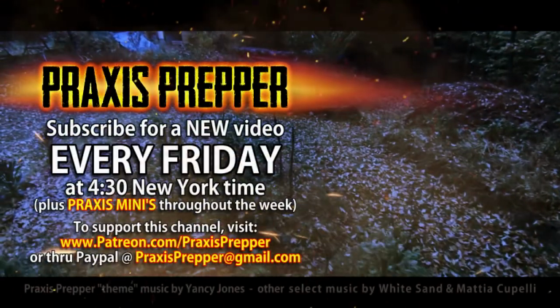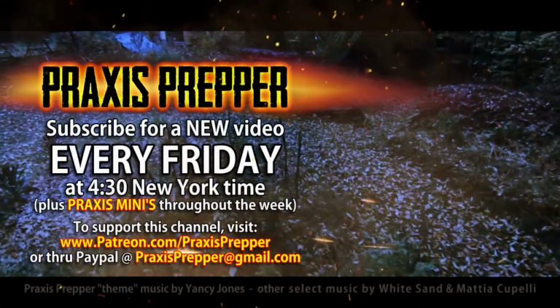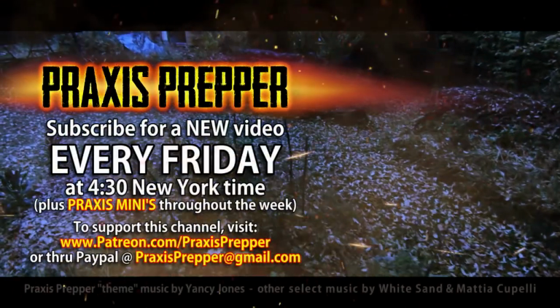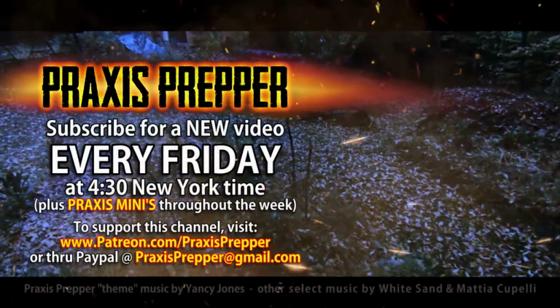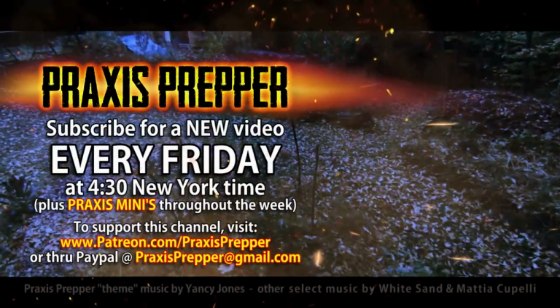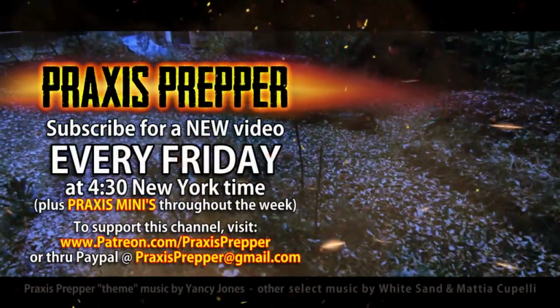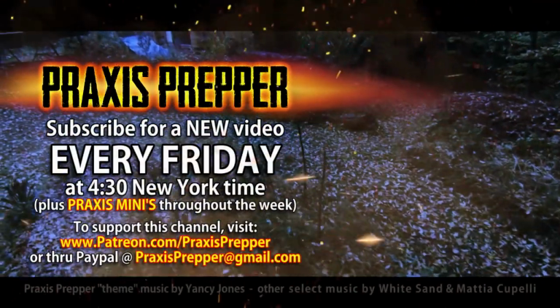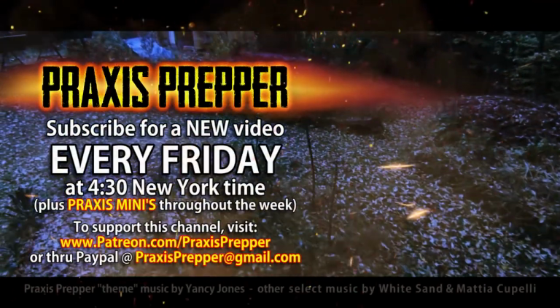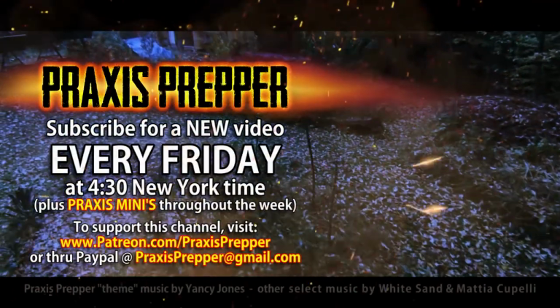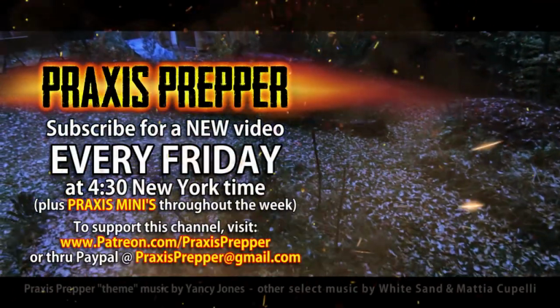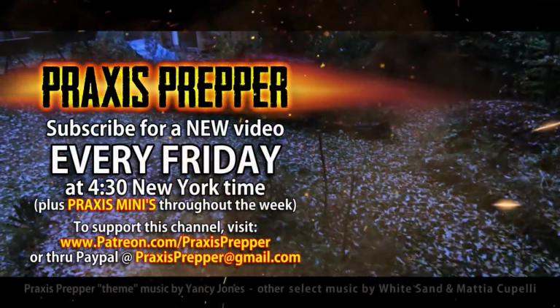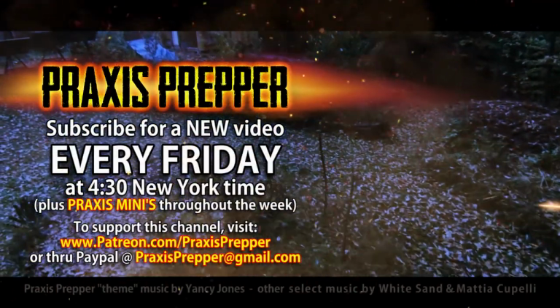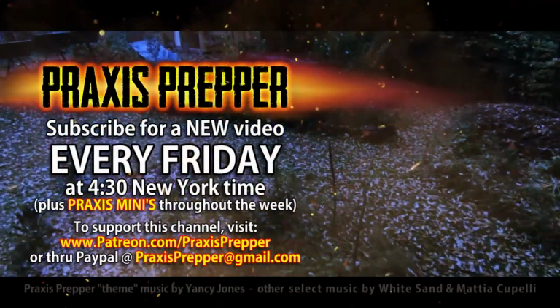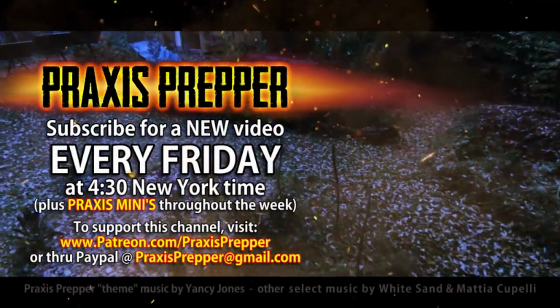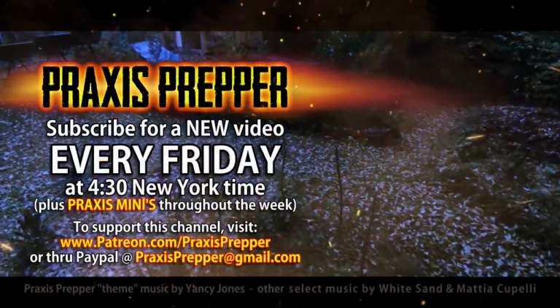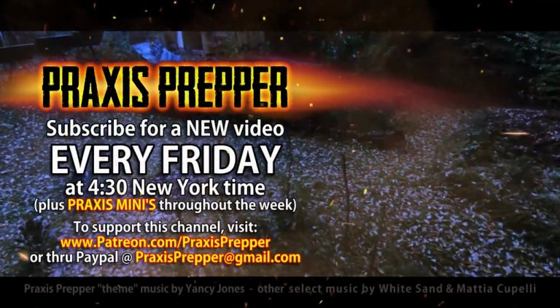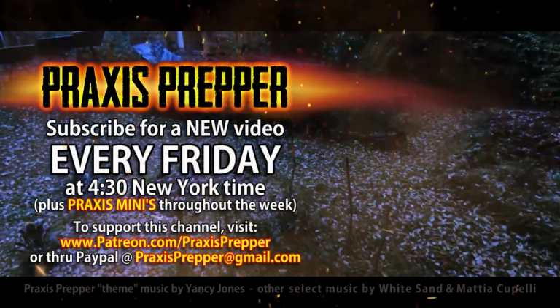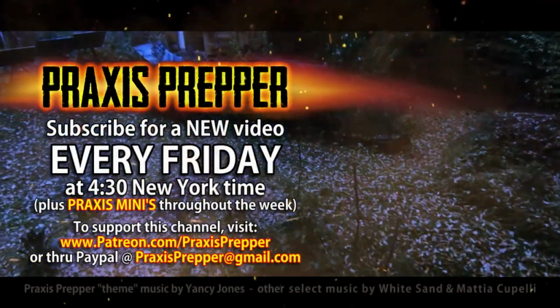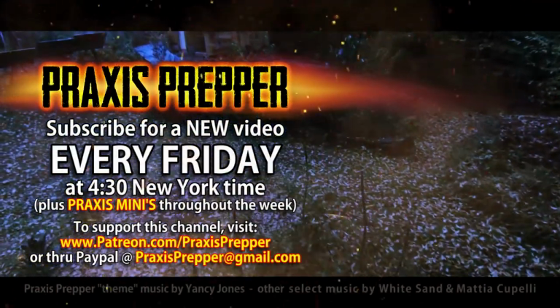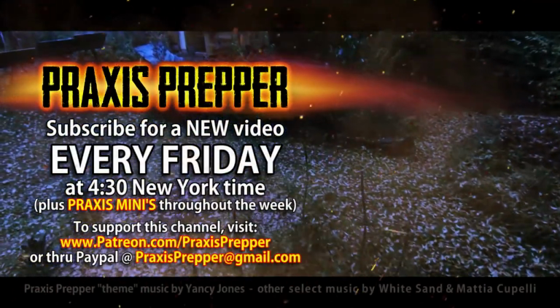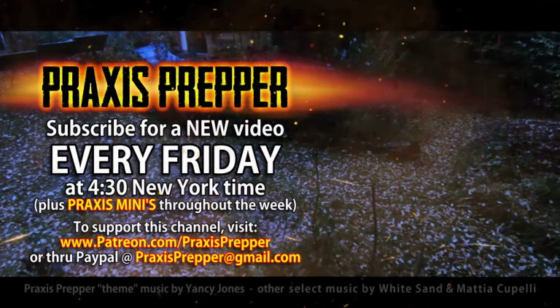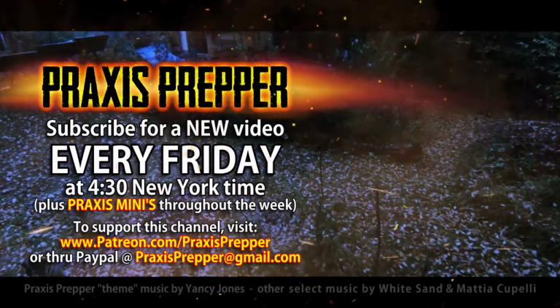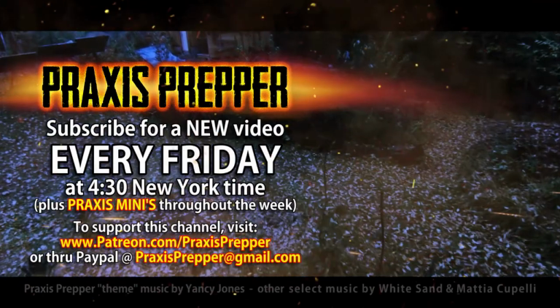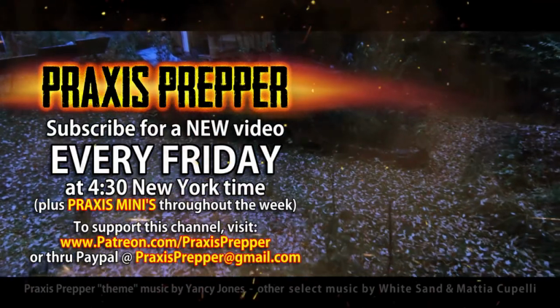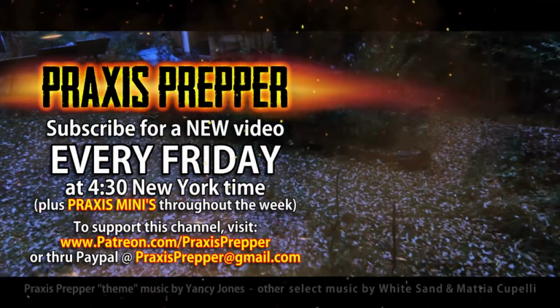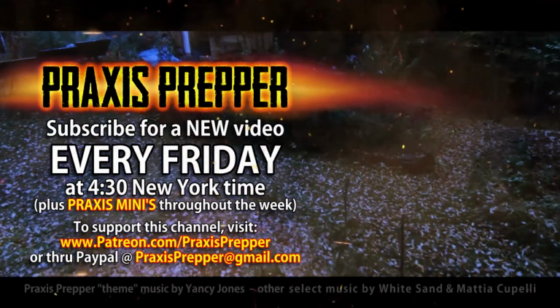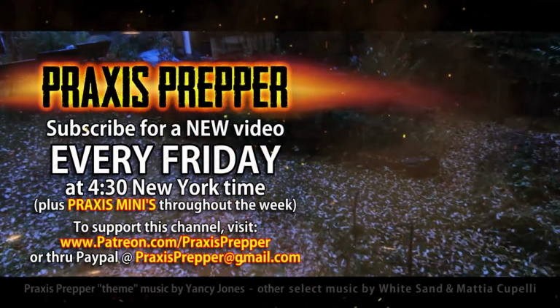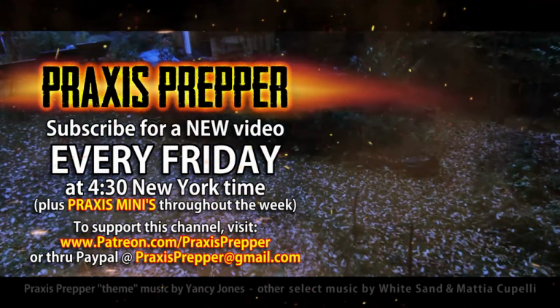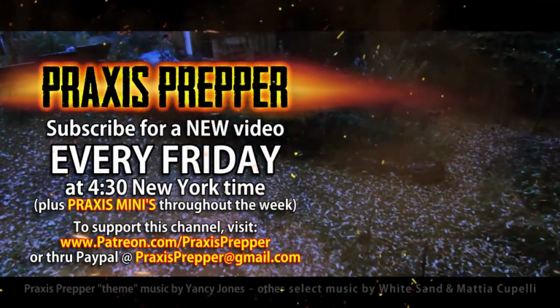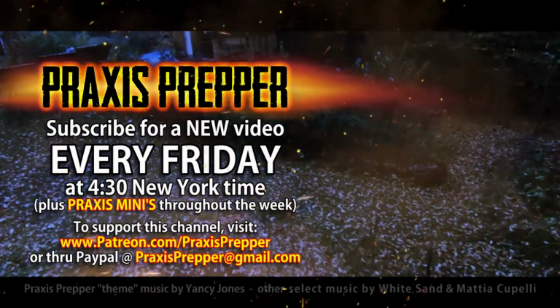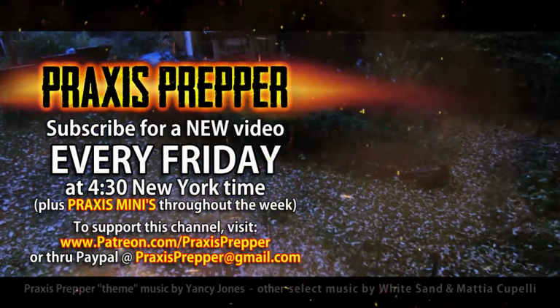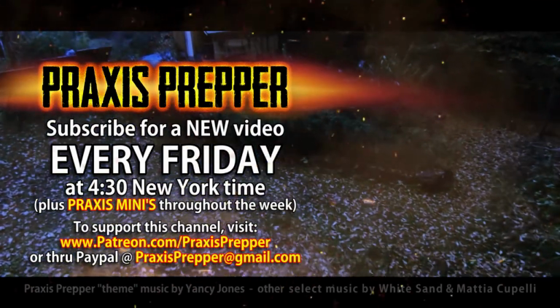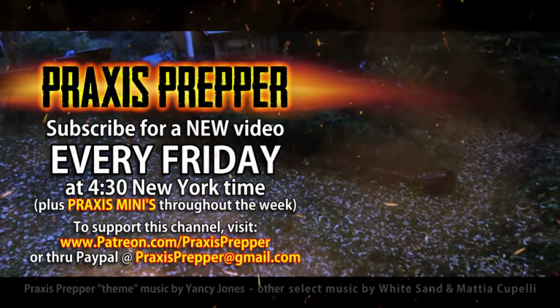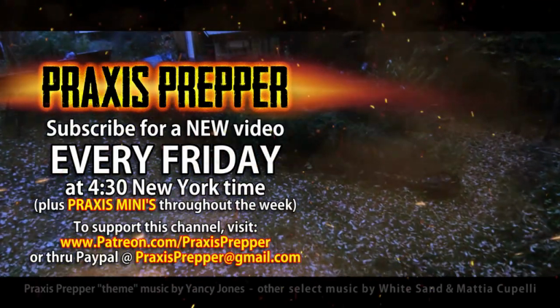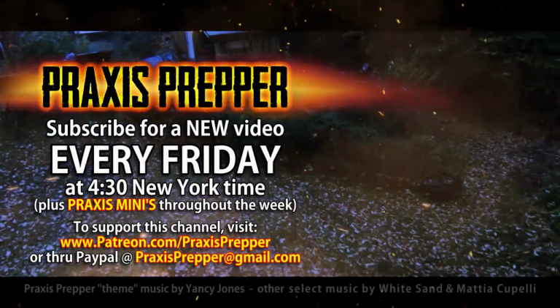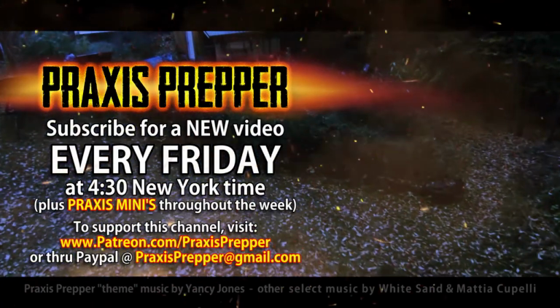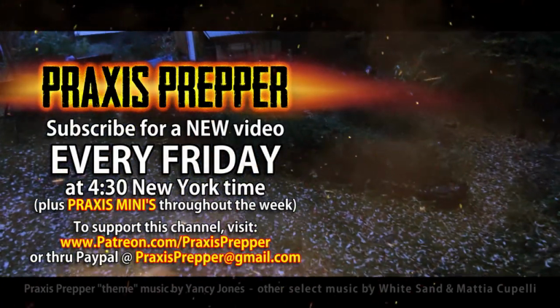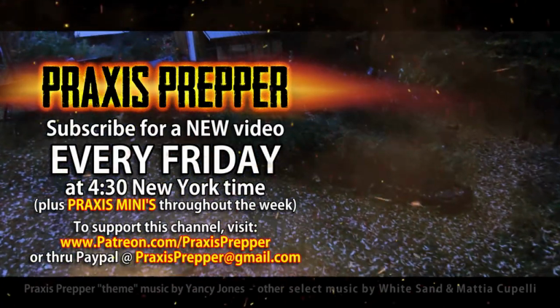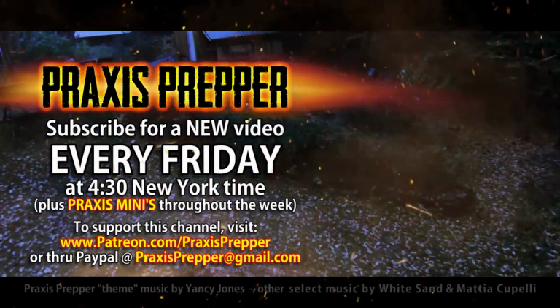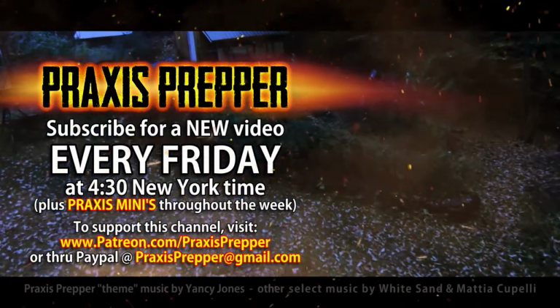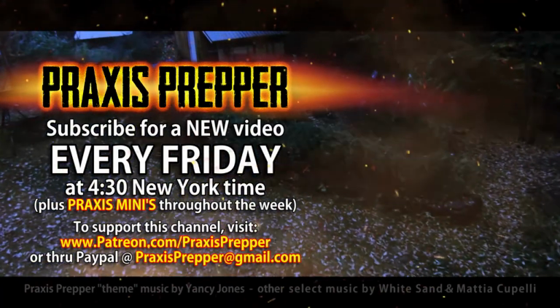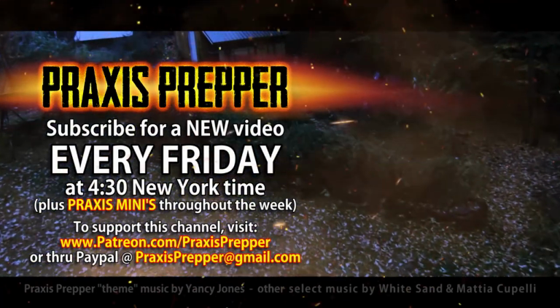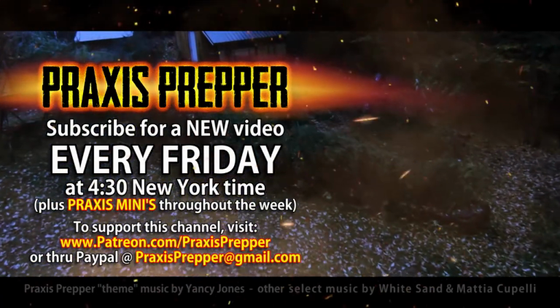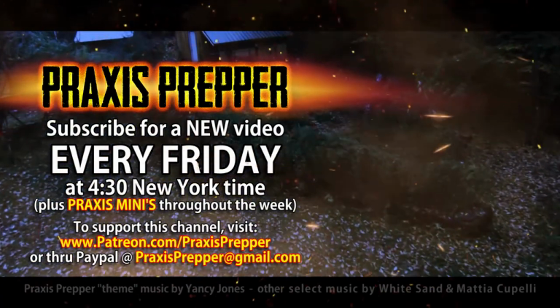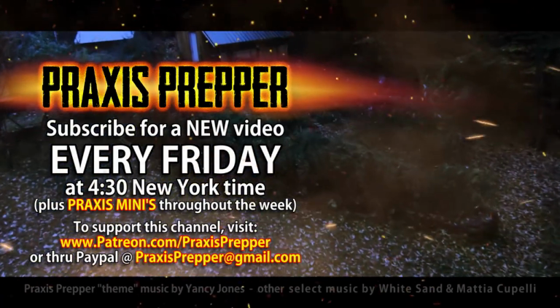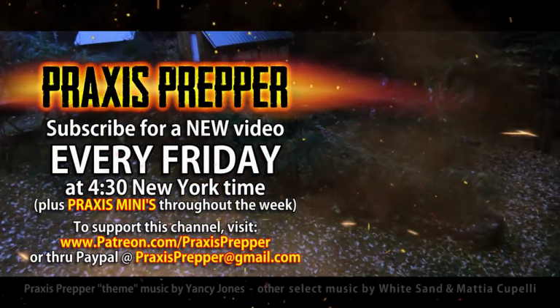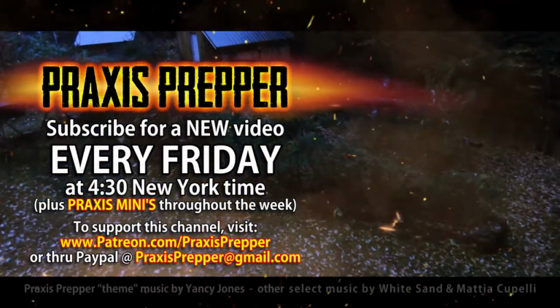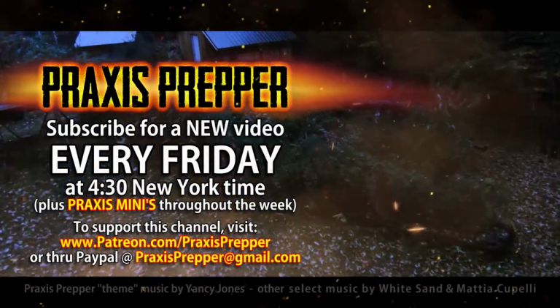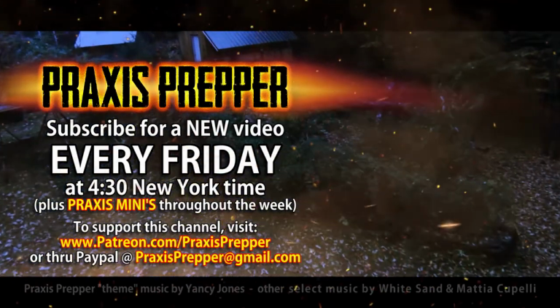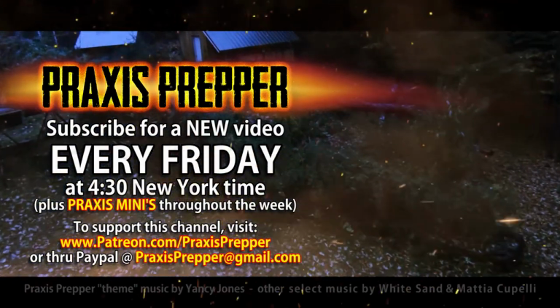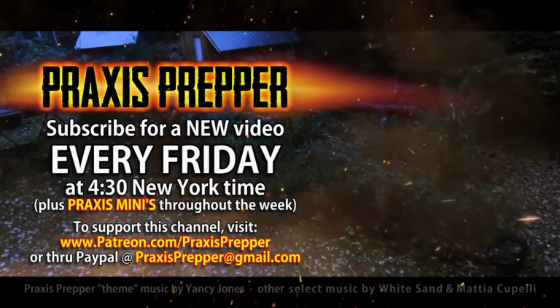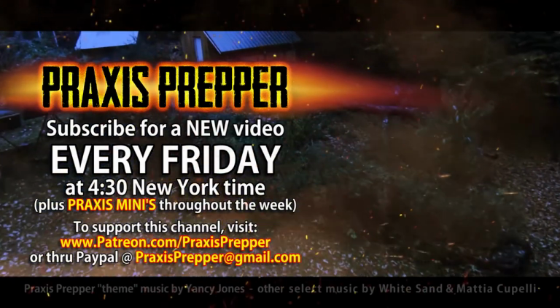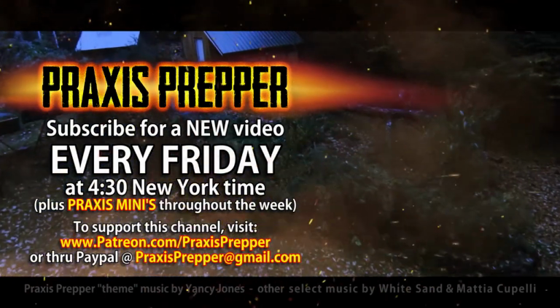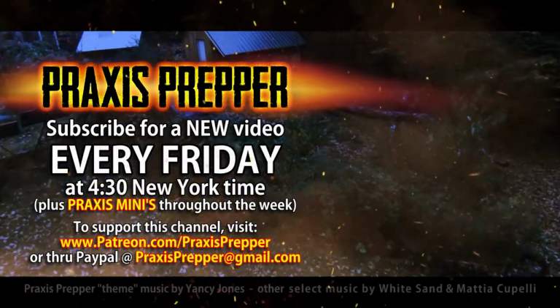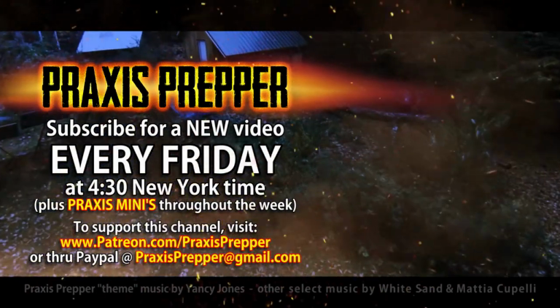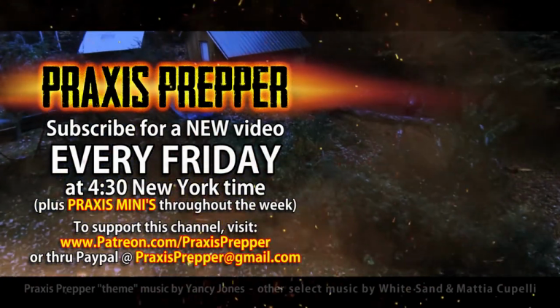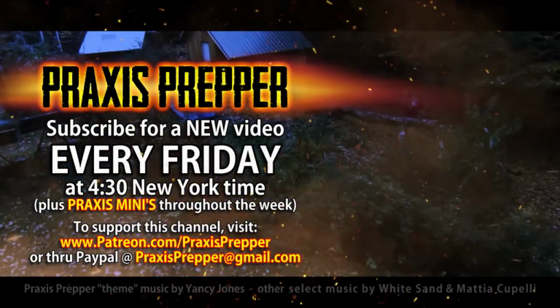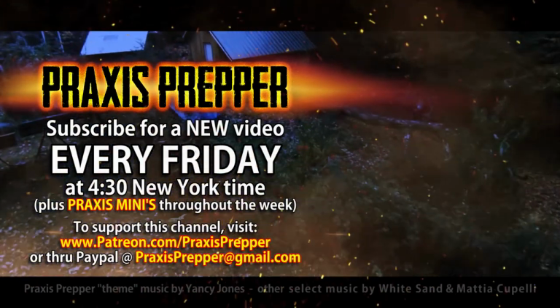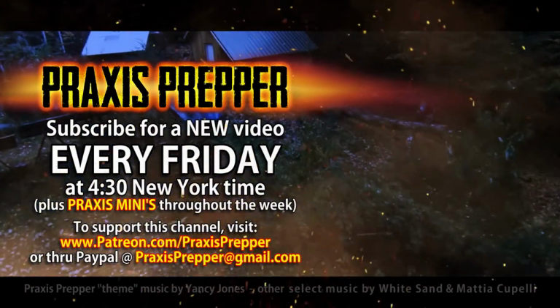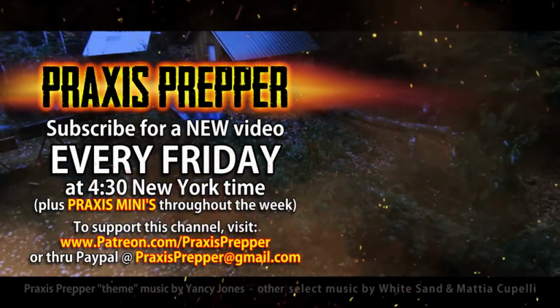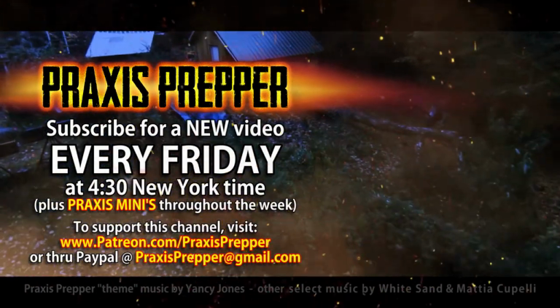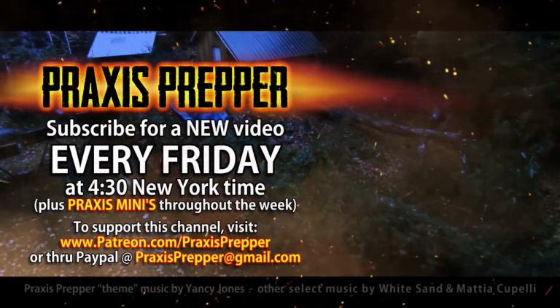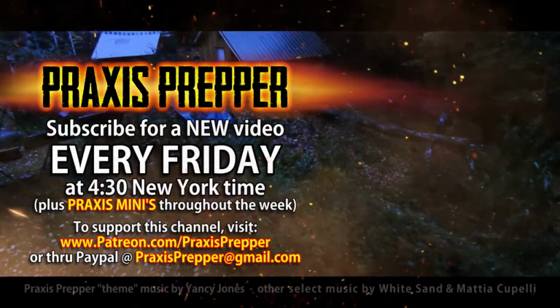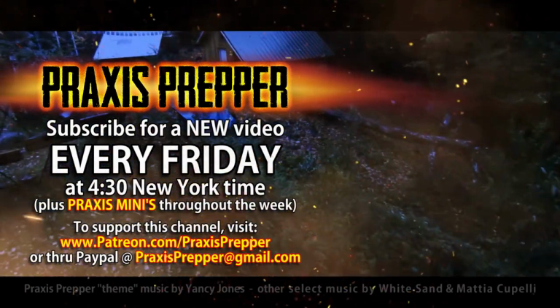Please subscribe and tune in every Friday at 4:30 New York time for a new video, and if you'd like to support this channel you can do so through Patreon or PayPal.